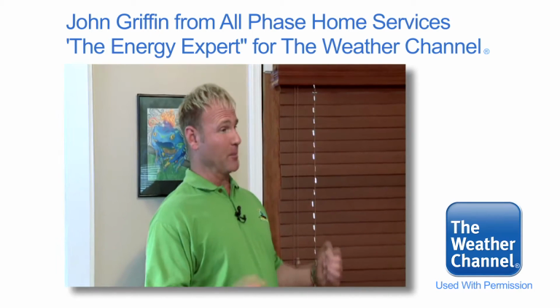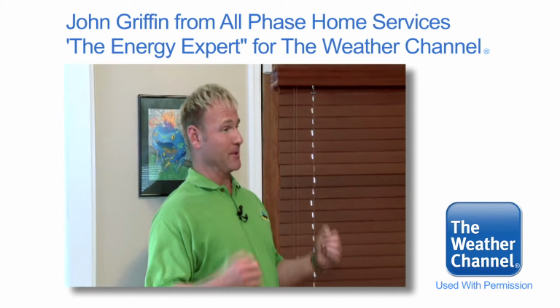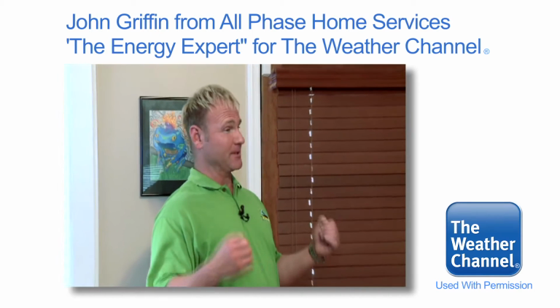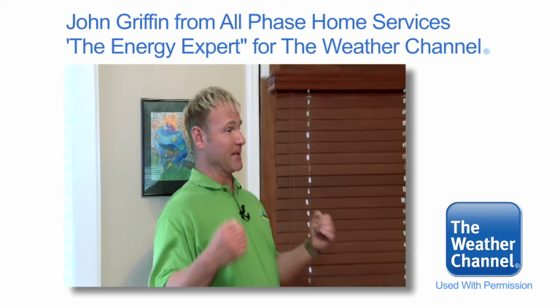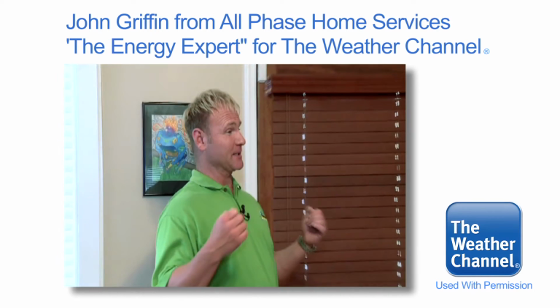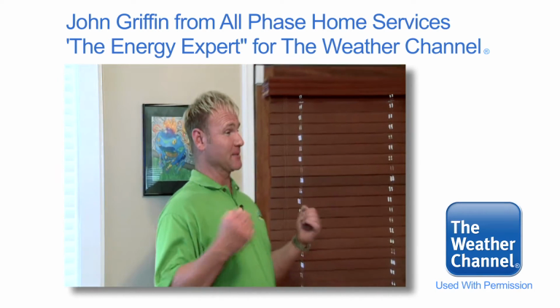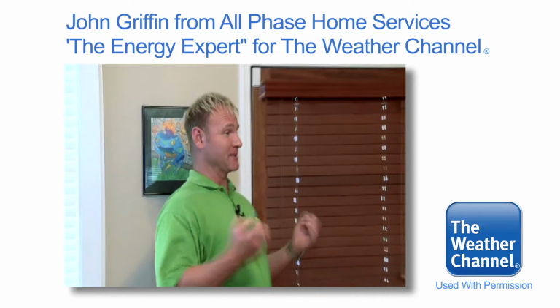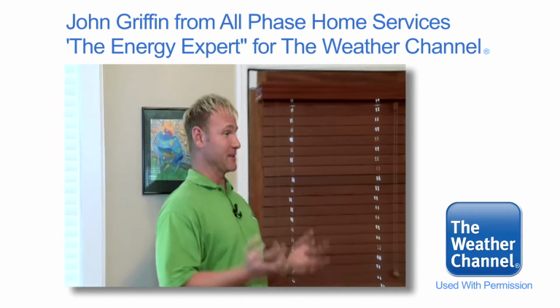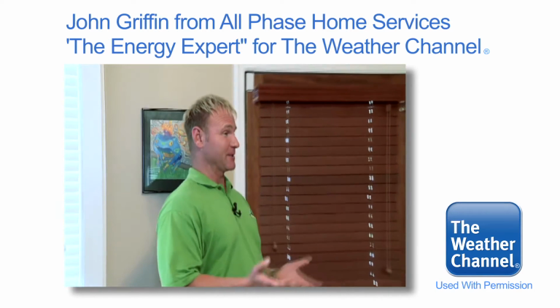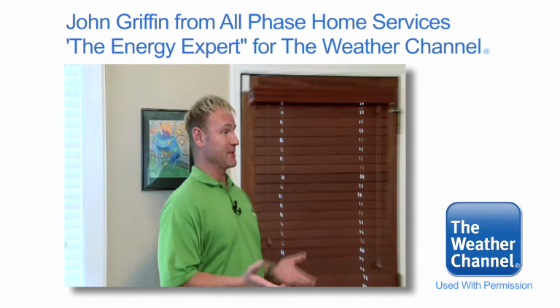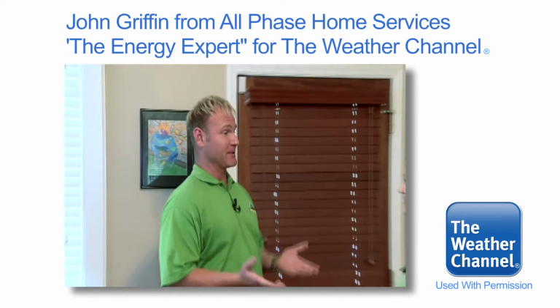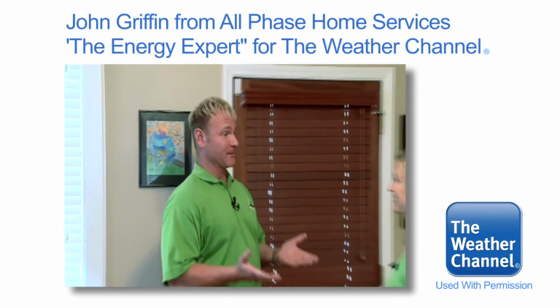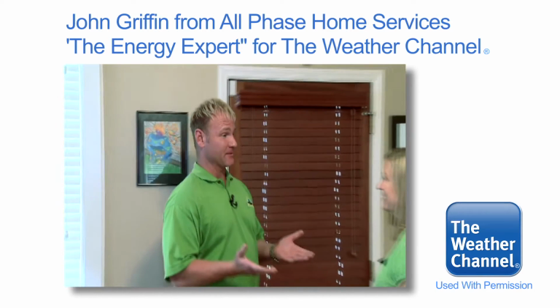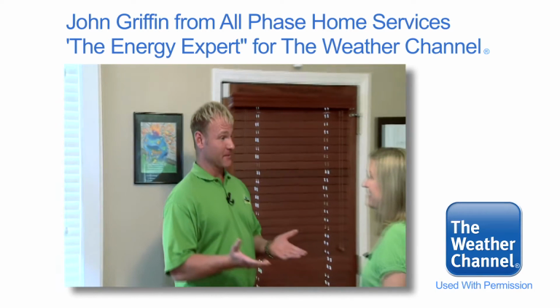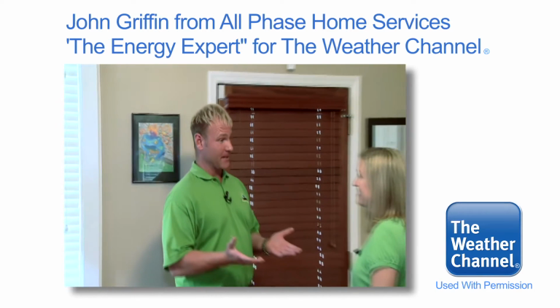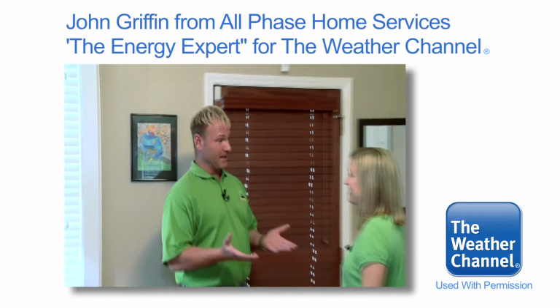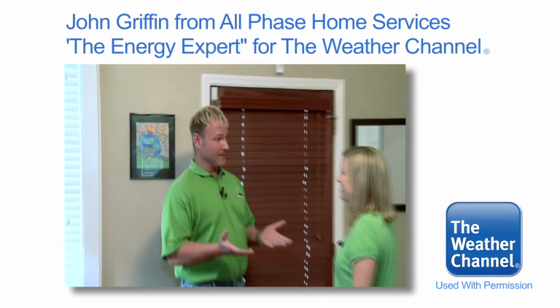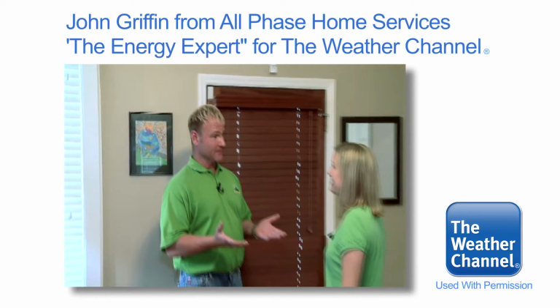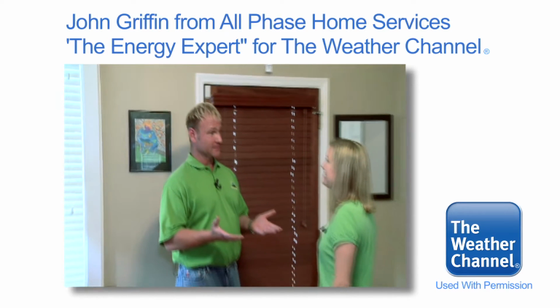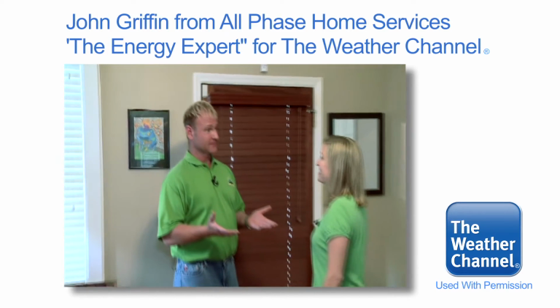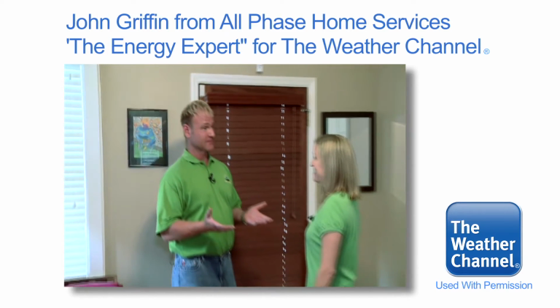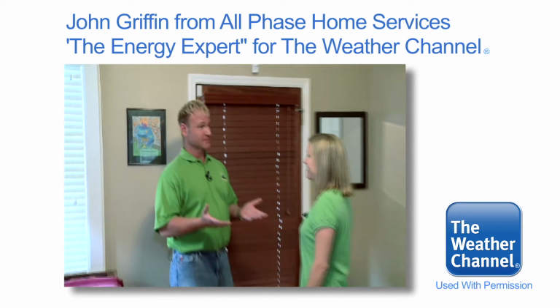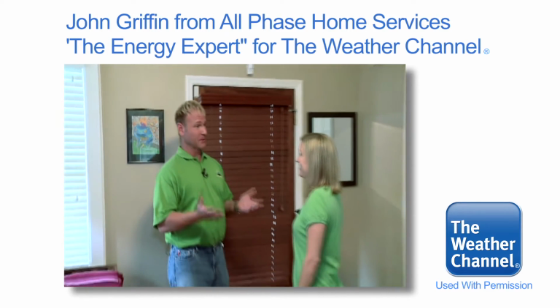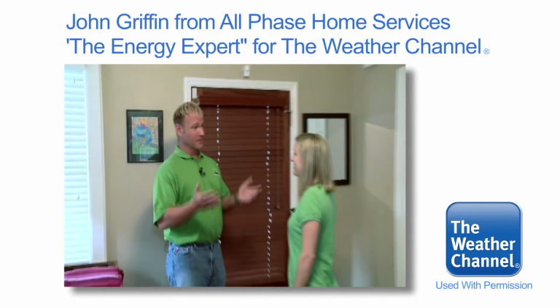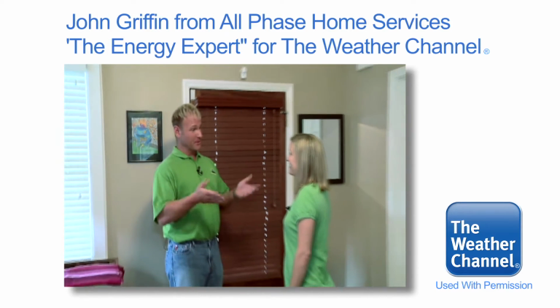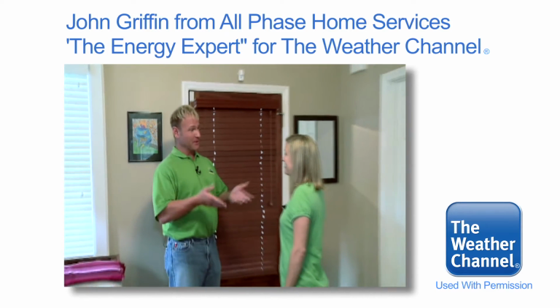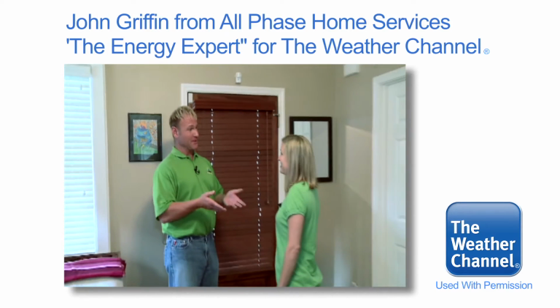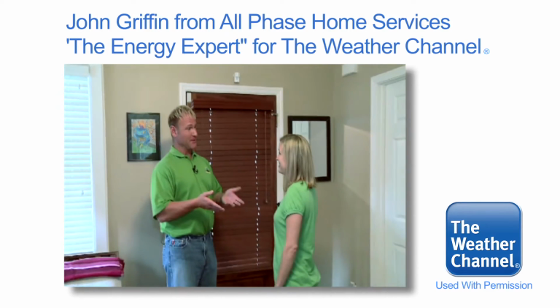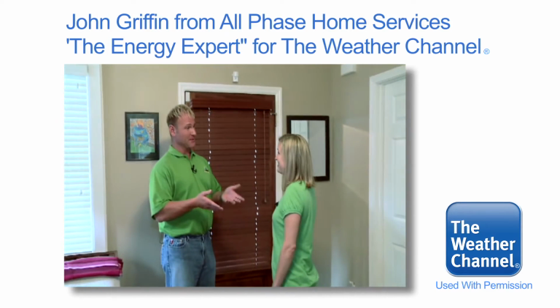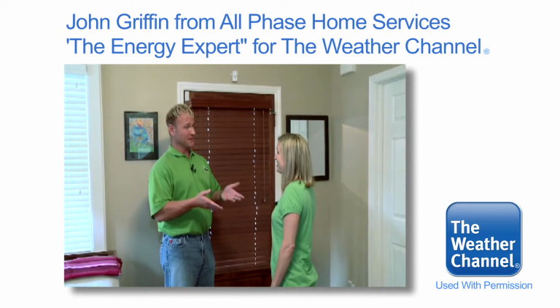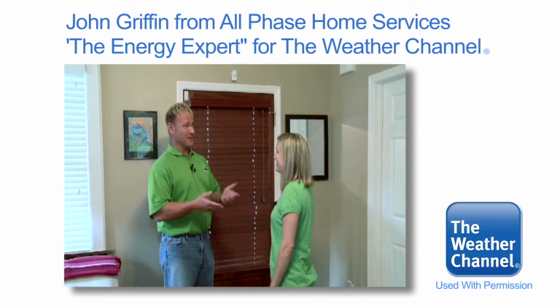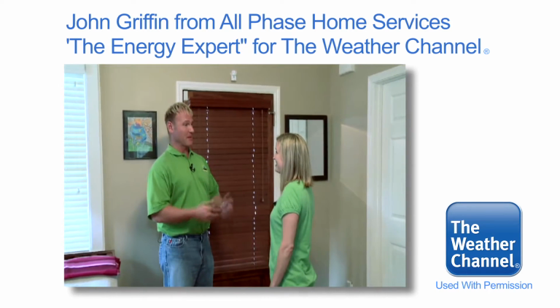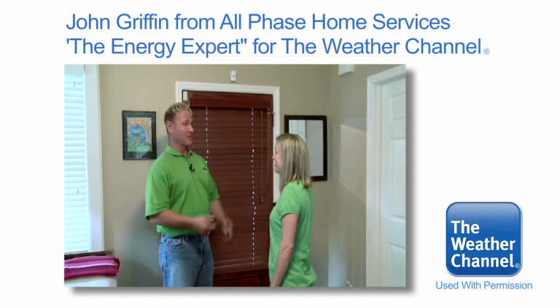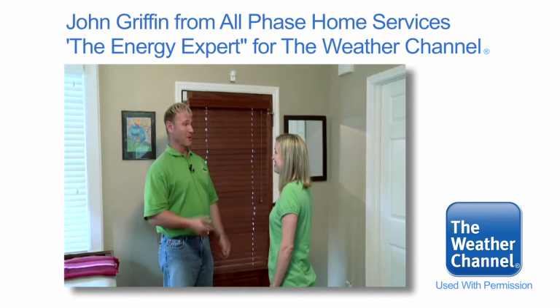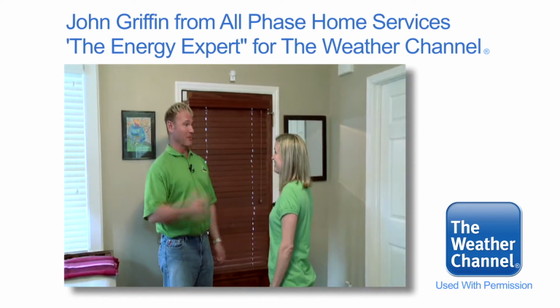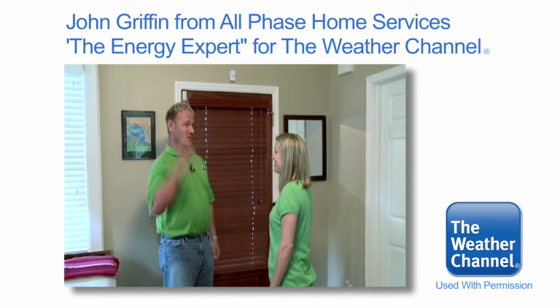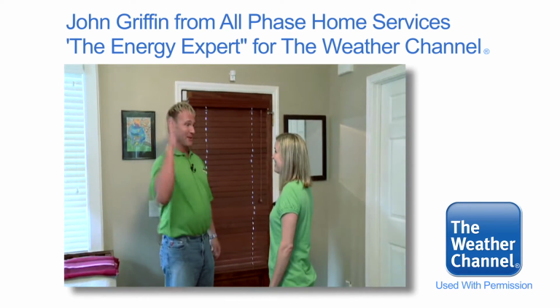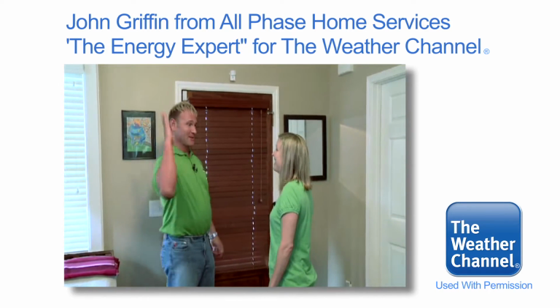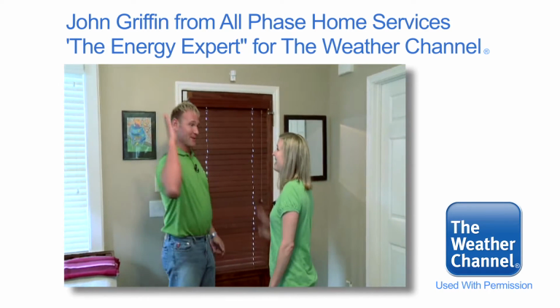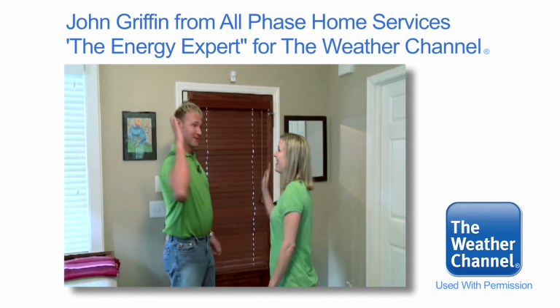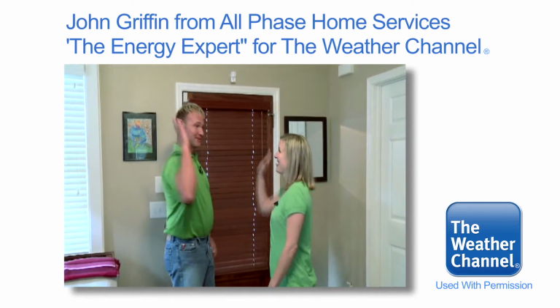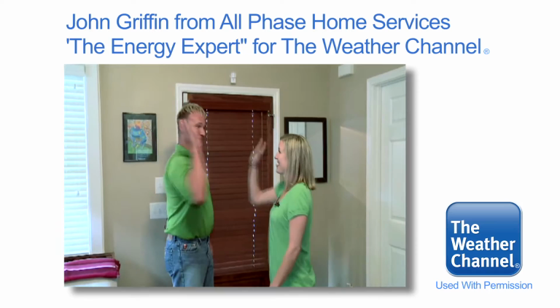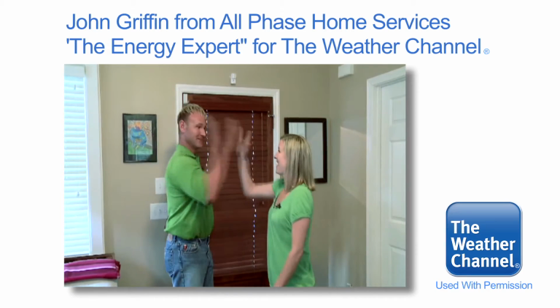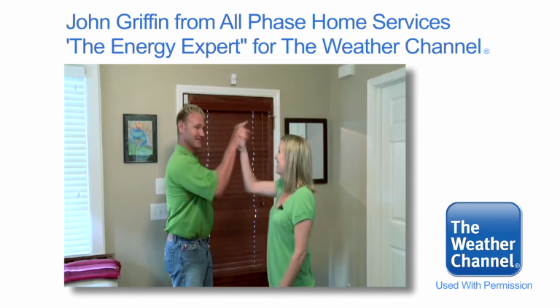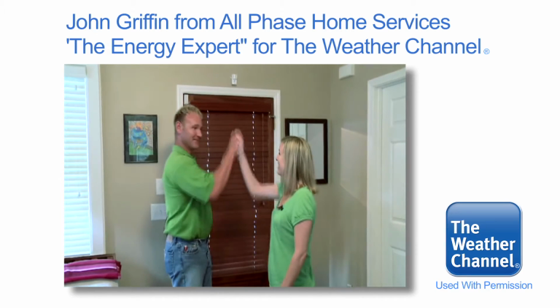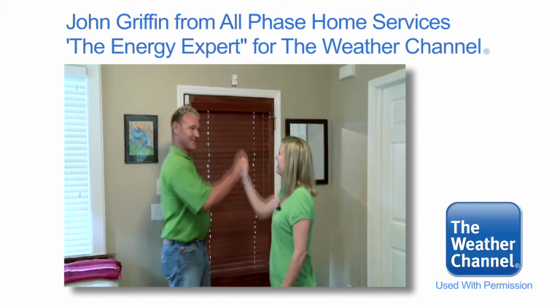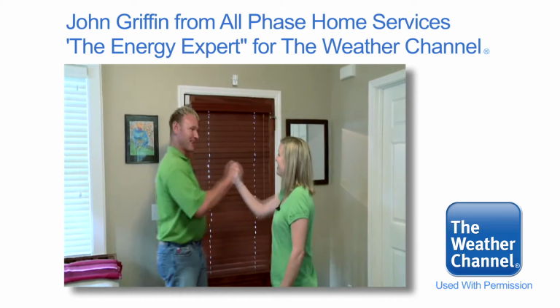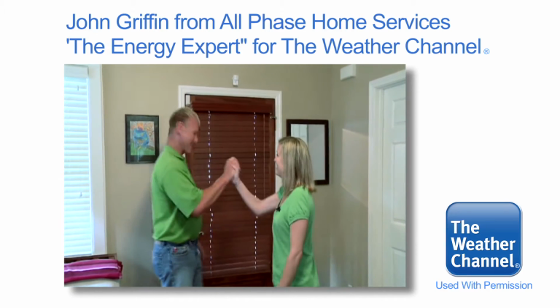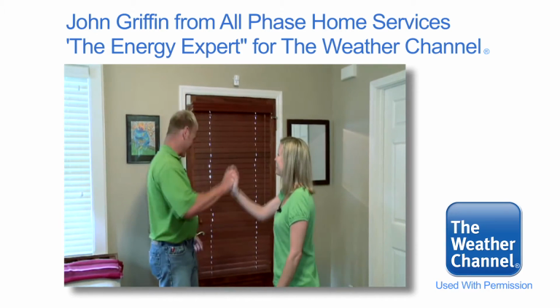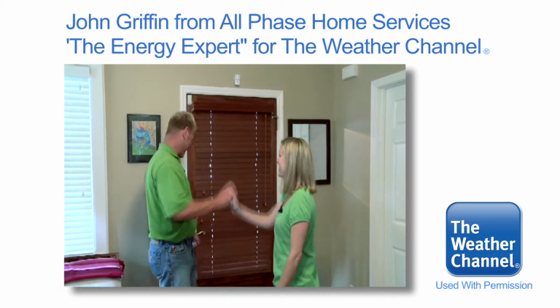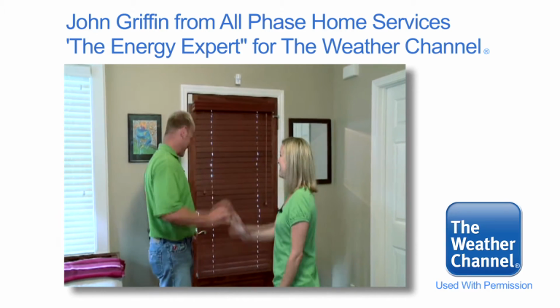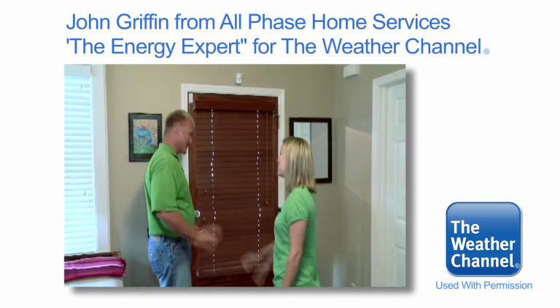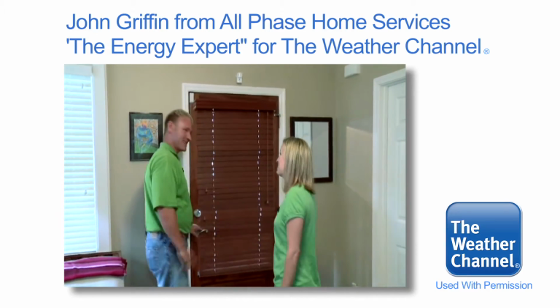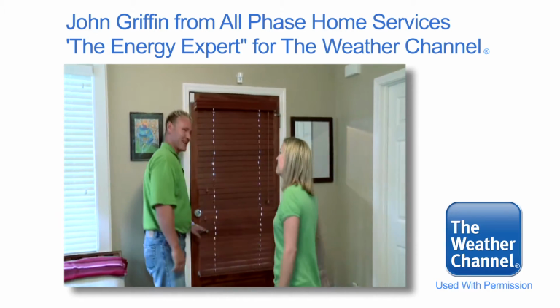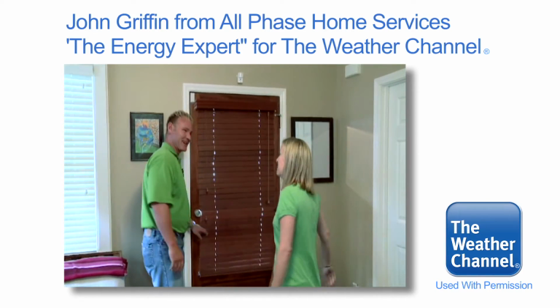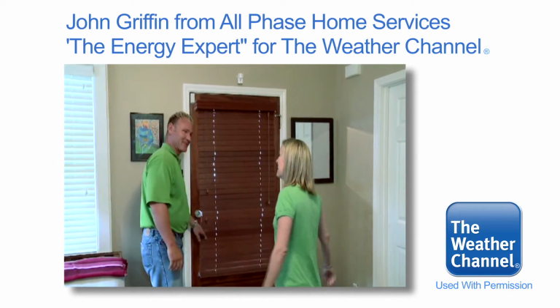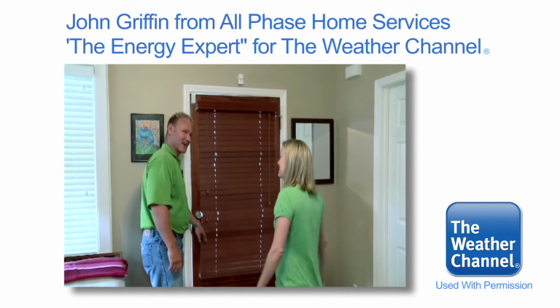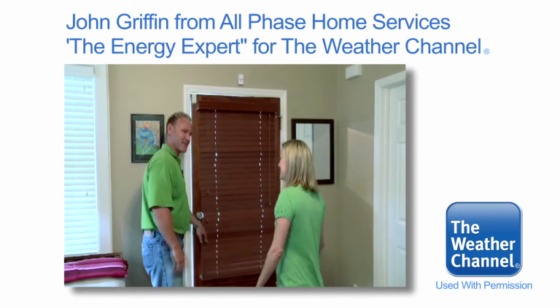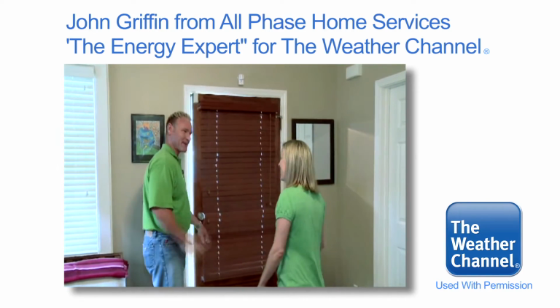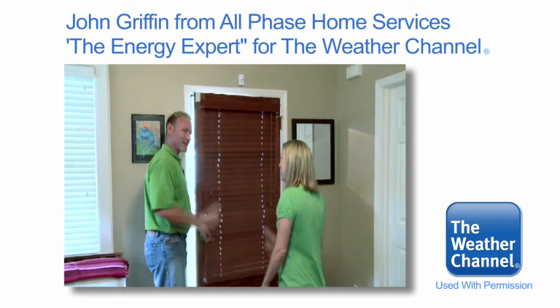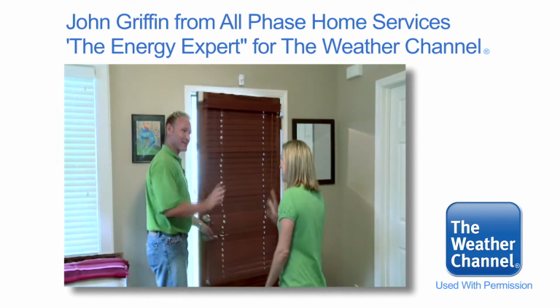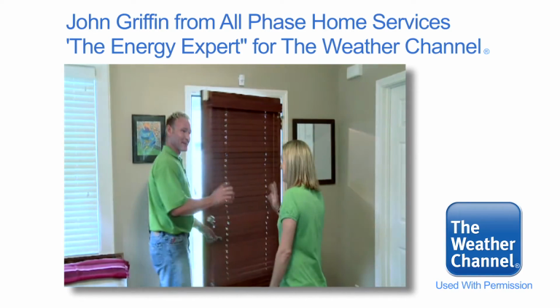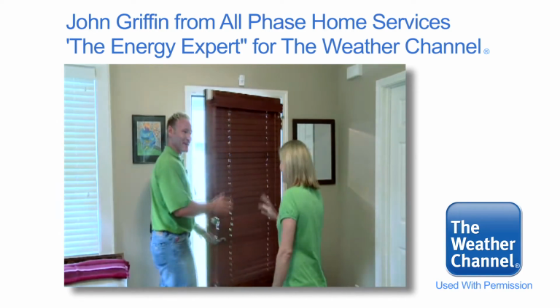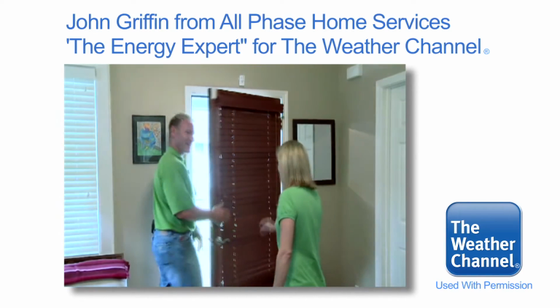I hope you can take some of these energy tips from today, put them to good use, and keep your home in the green zone. Thank you so much. See you next time. Have a great day.